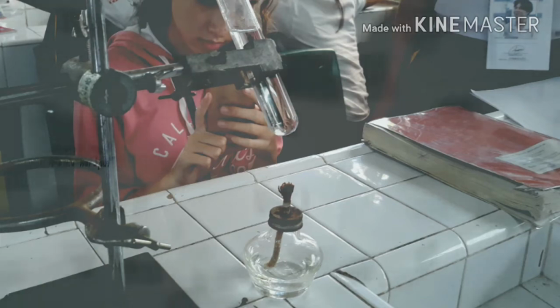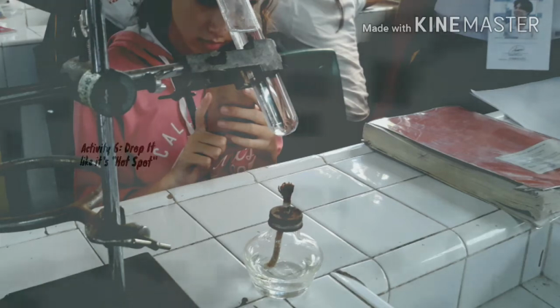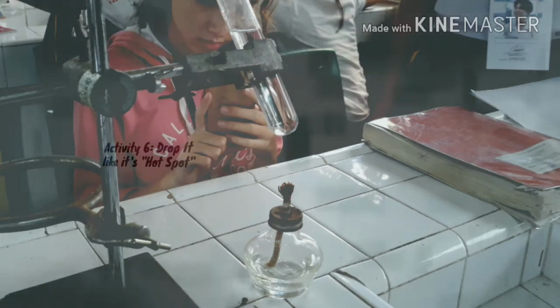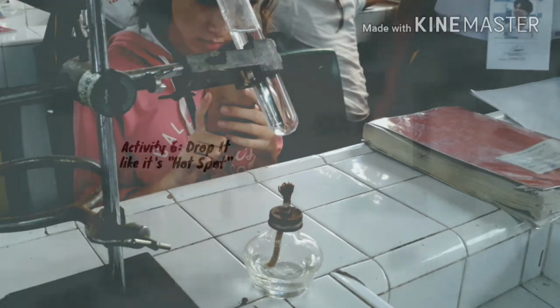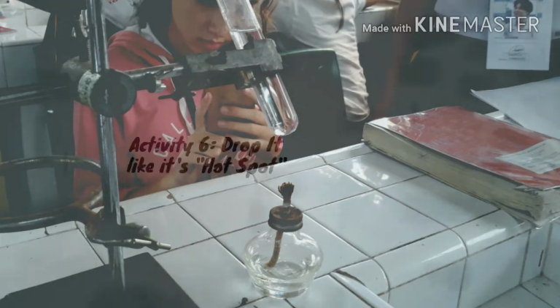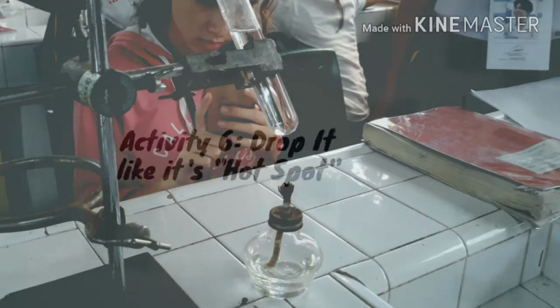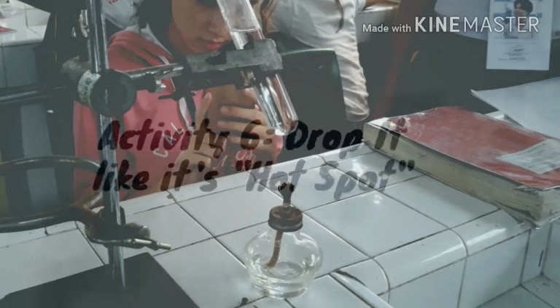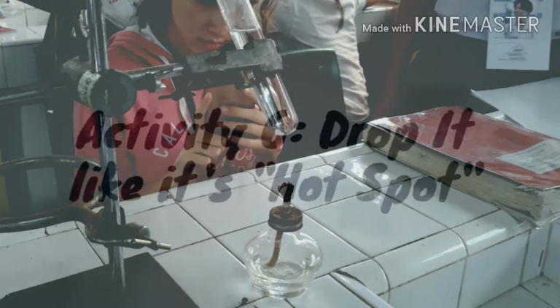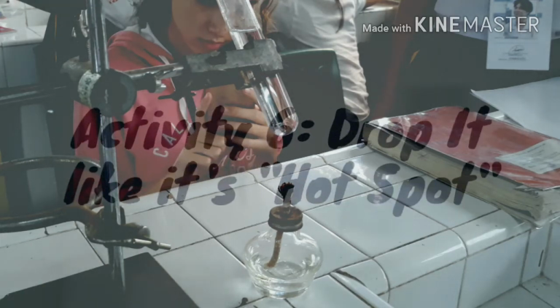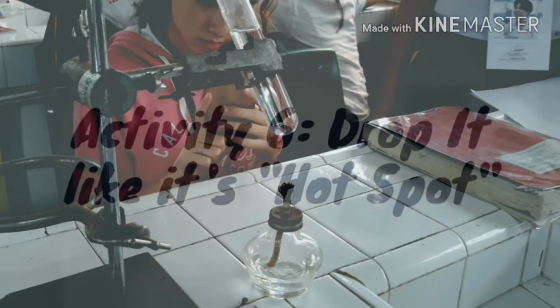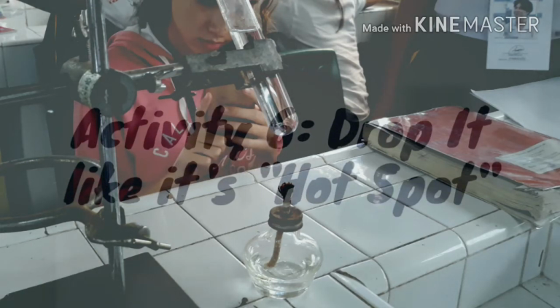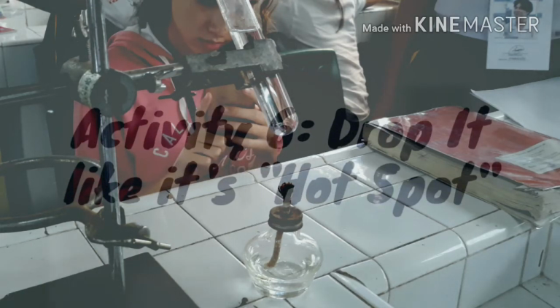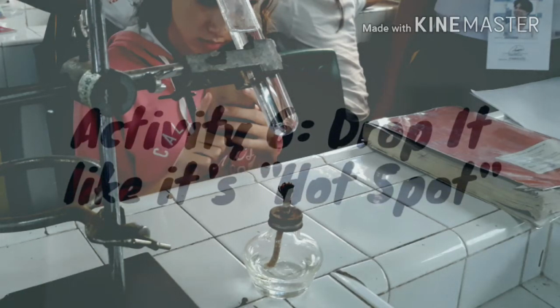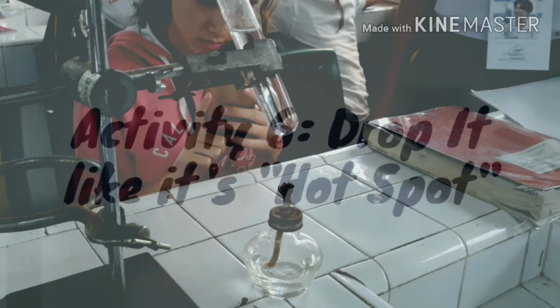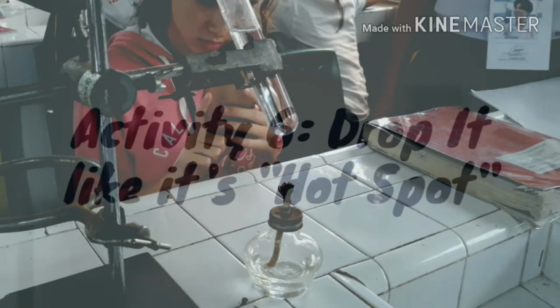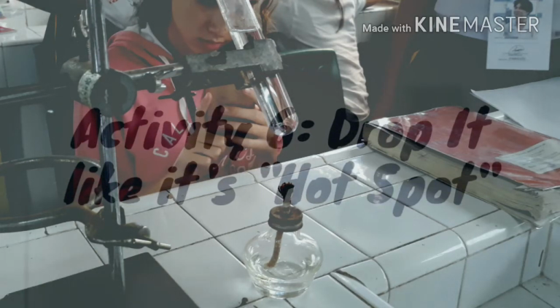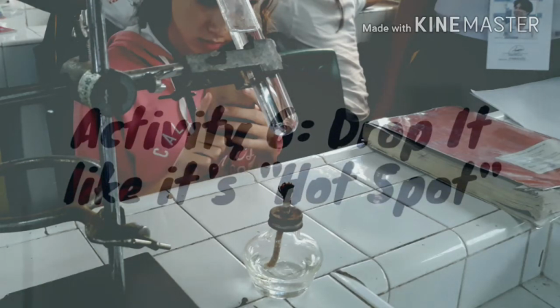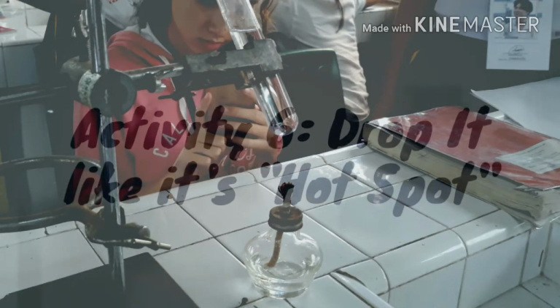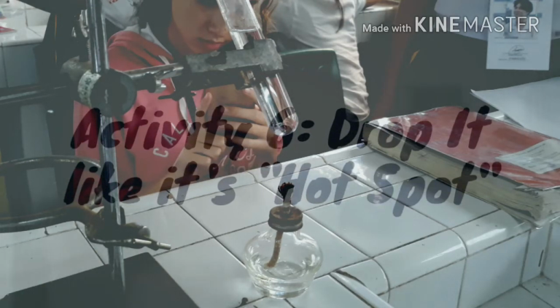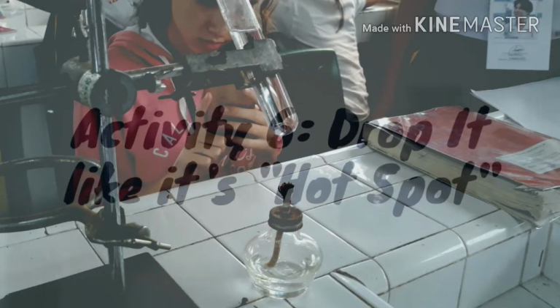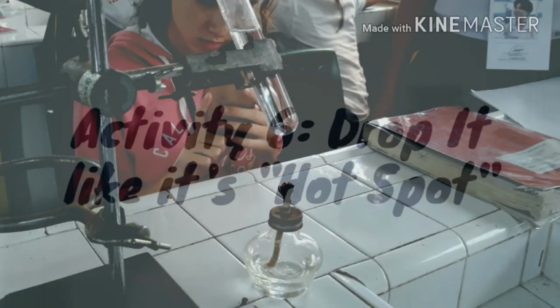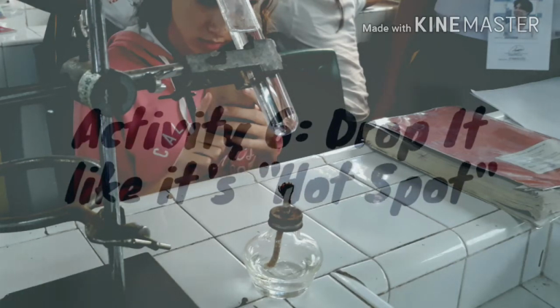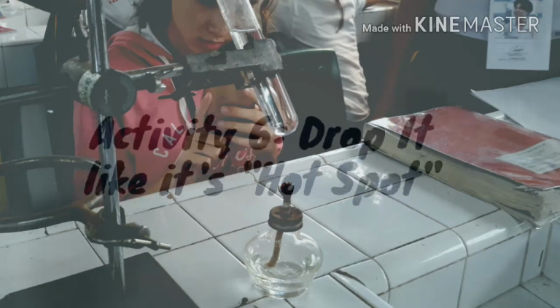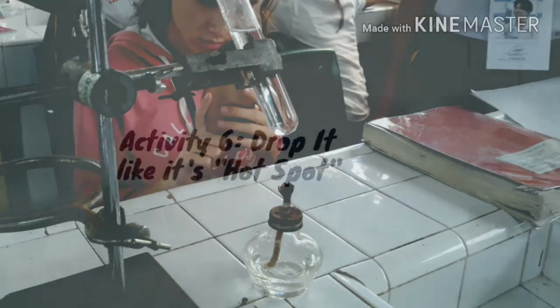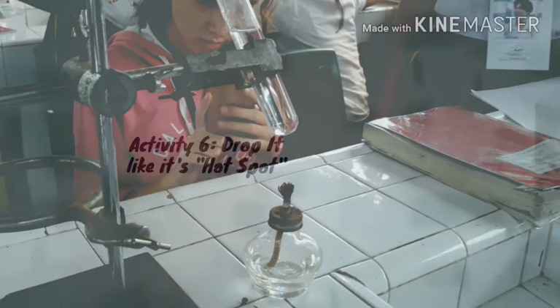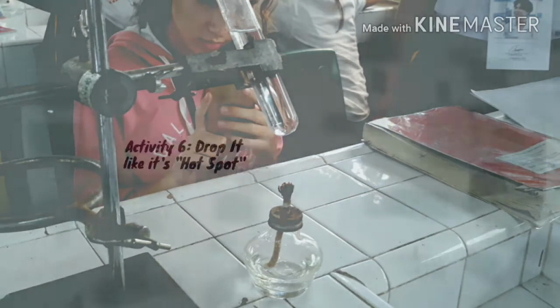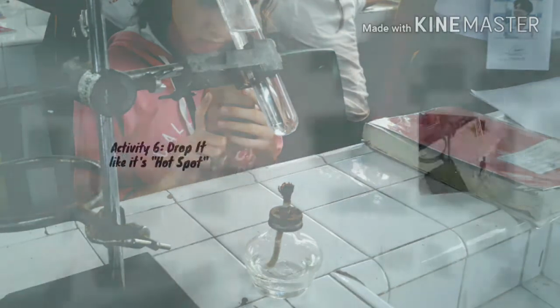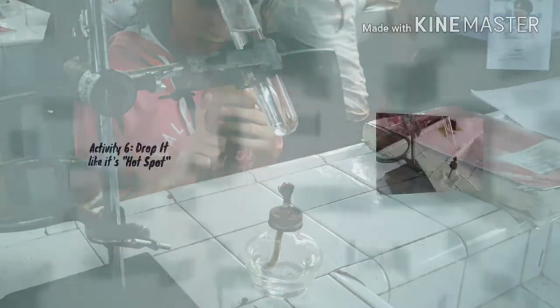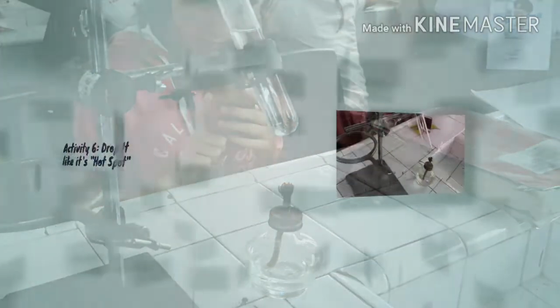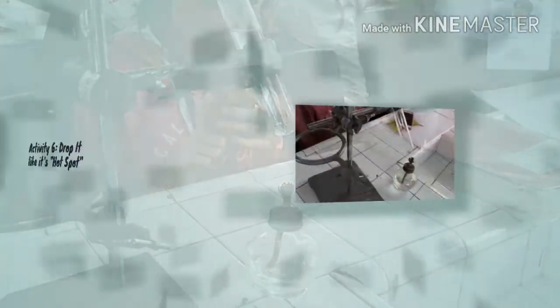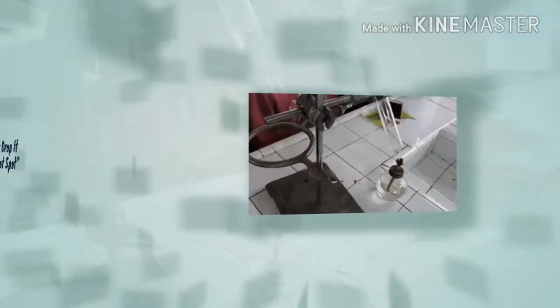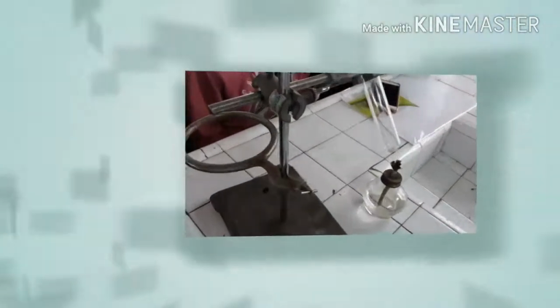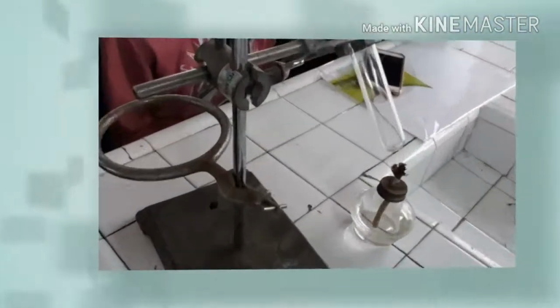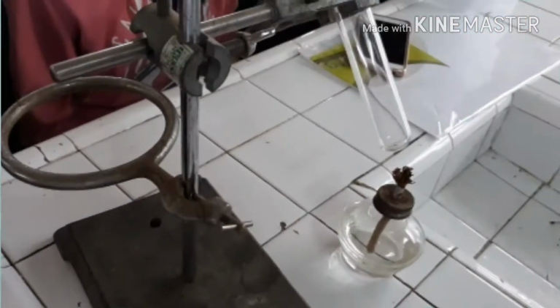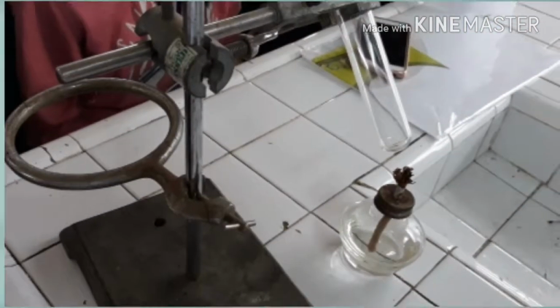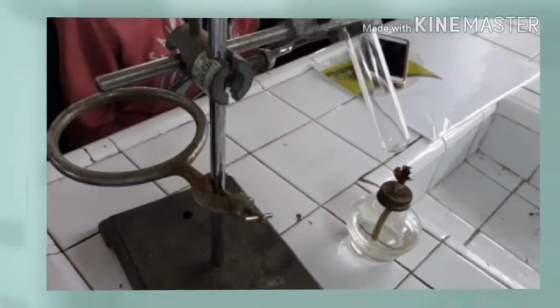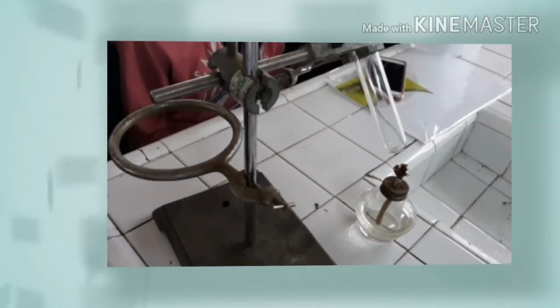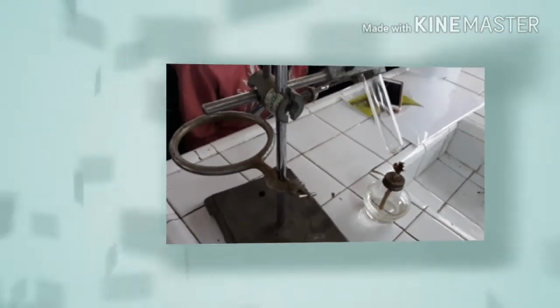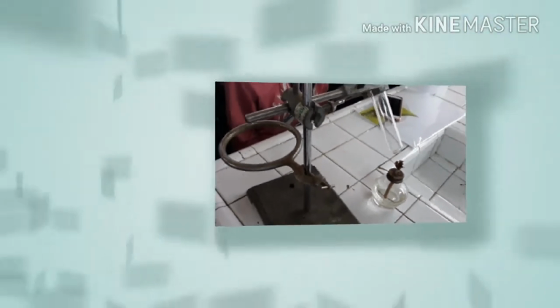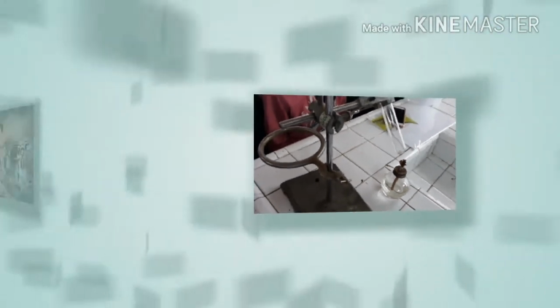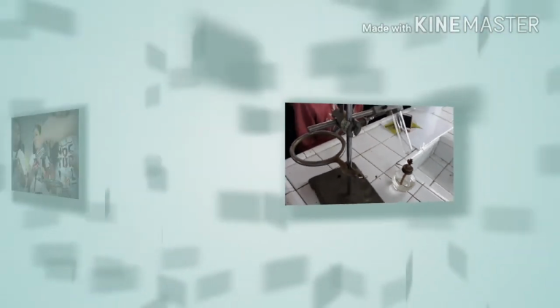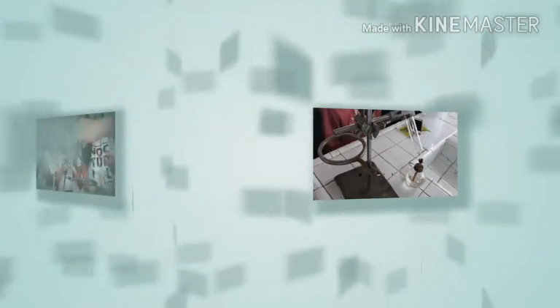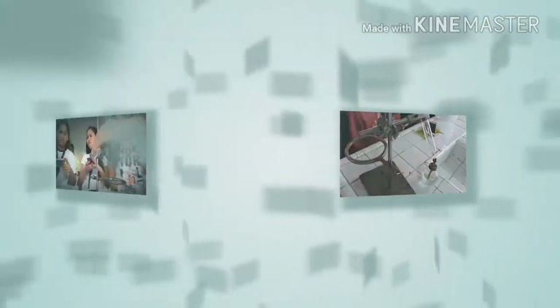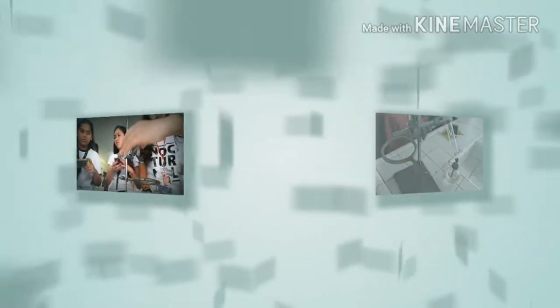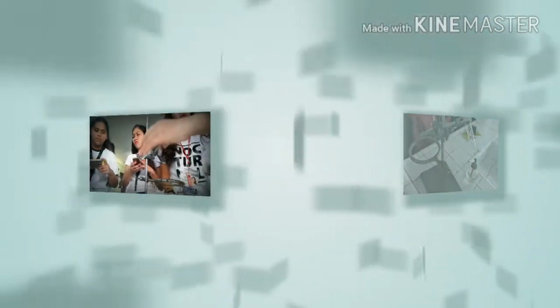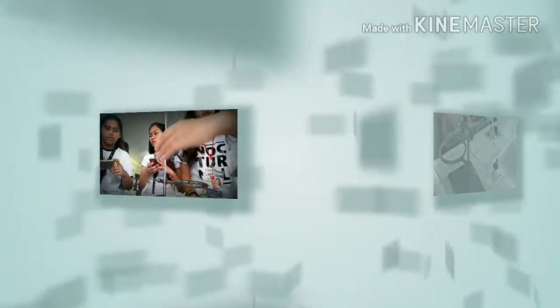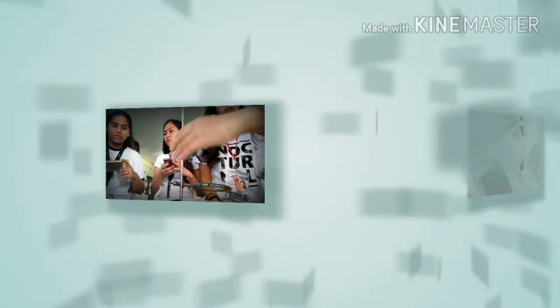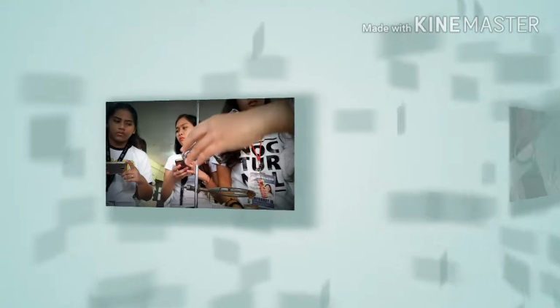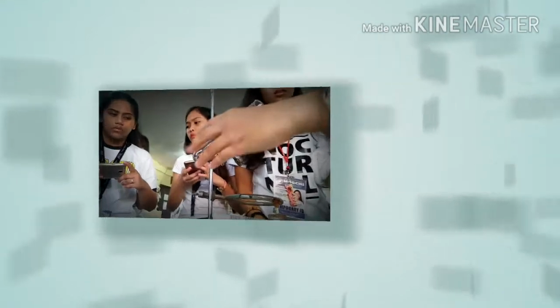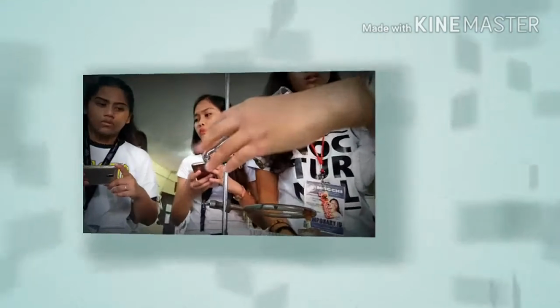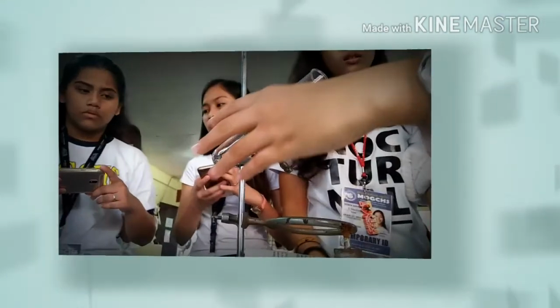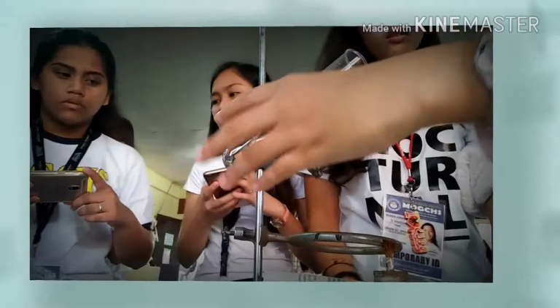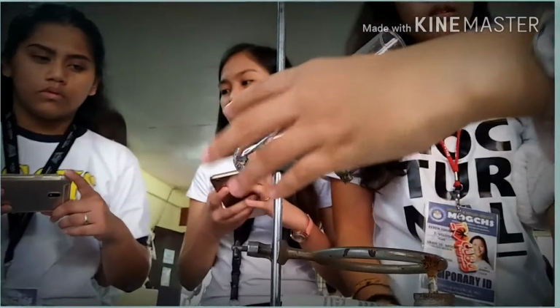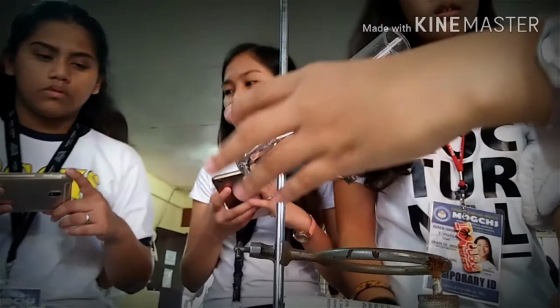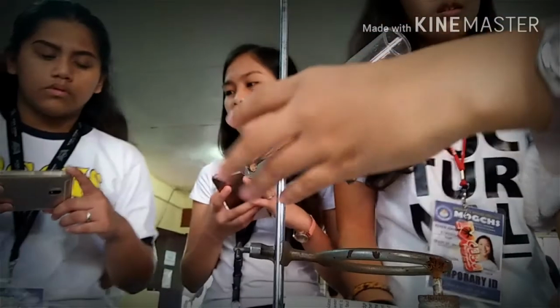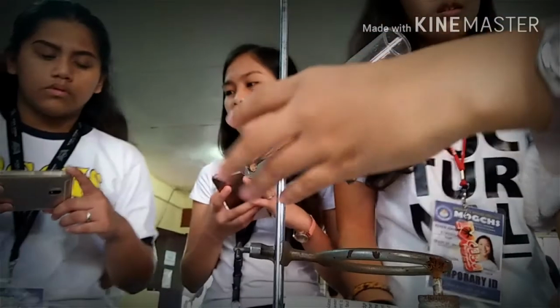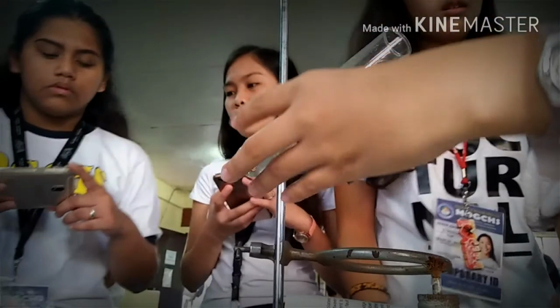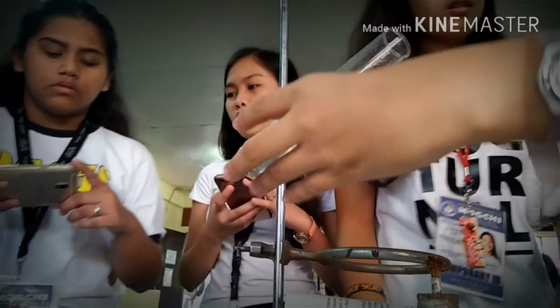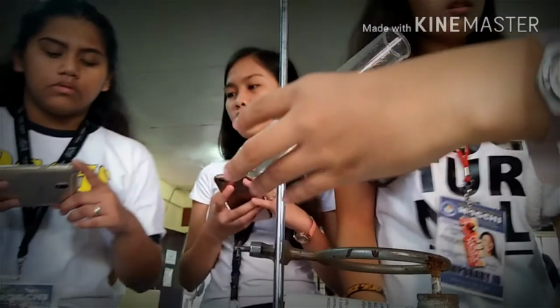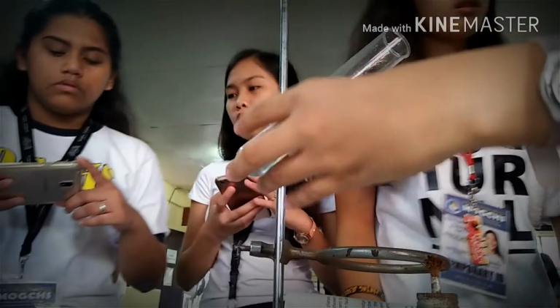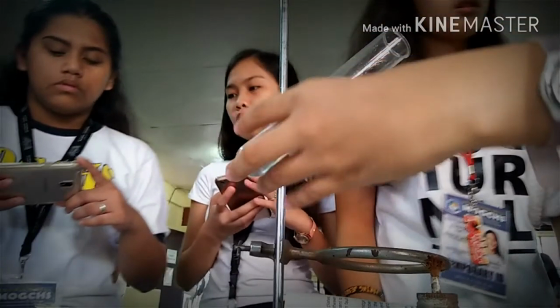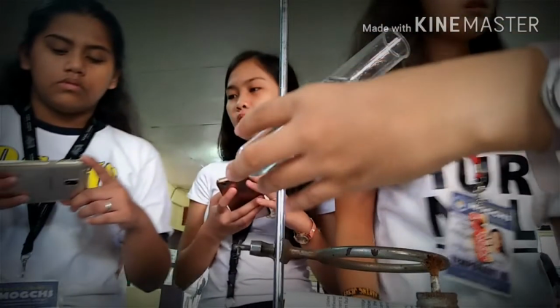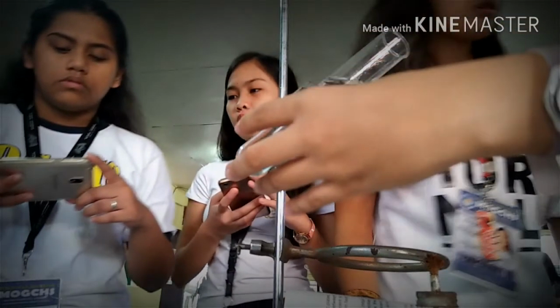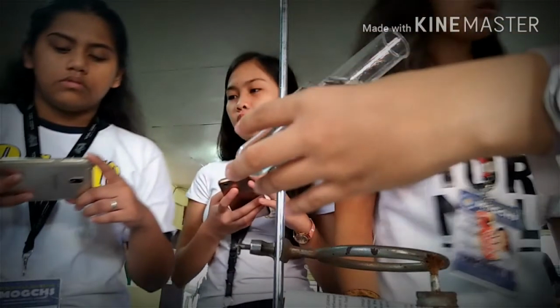Good morning everyone. We are from Hannah's group and we will be doing Activity 6: Drop It Like It's Hotspot.